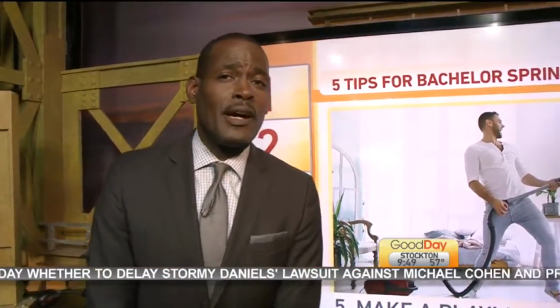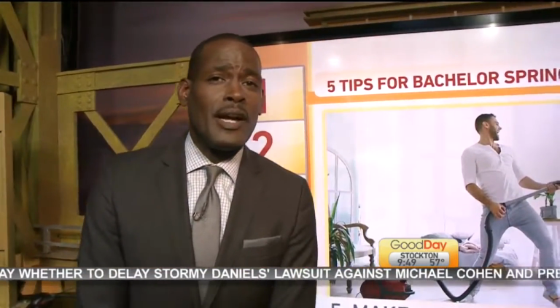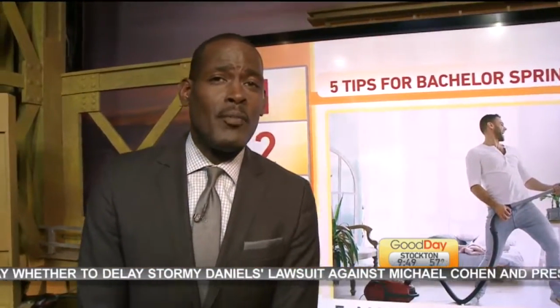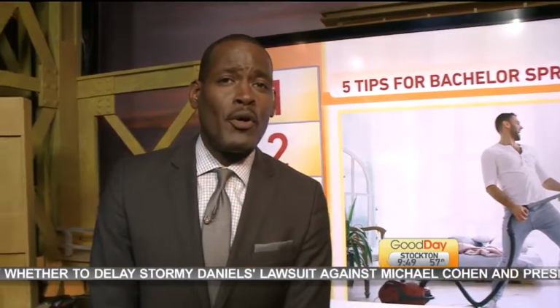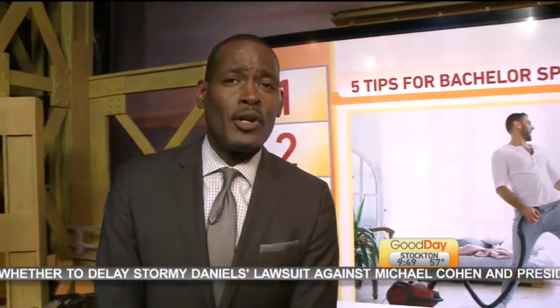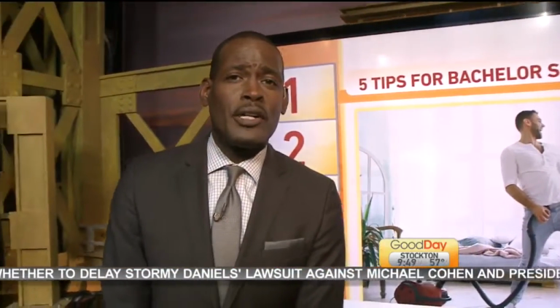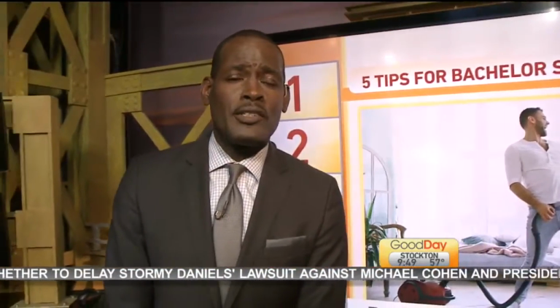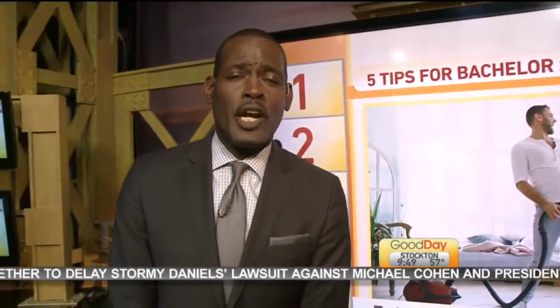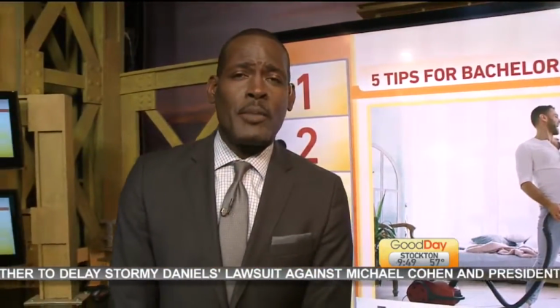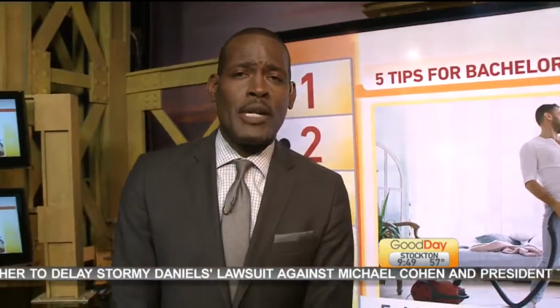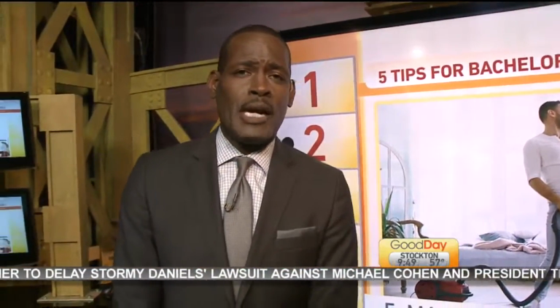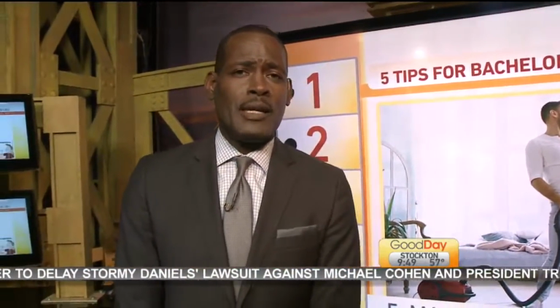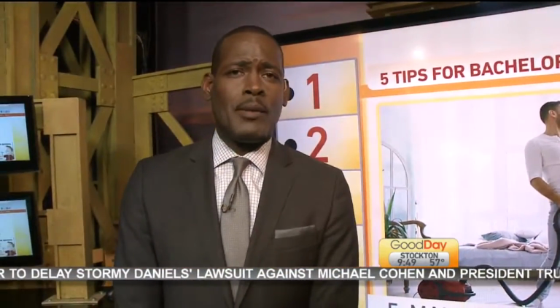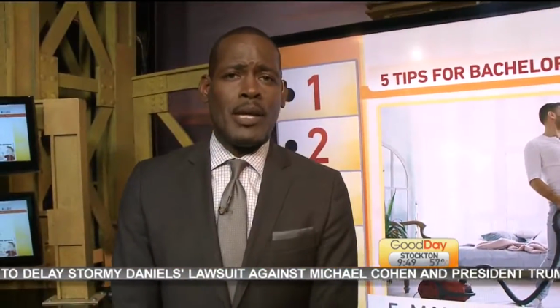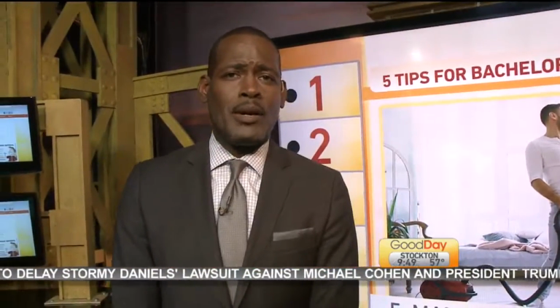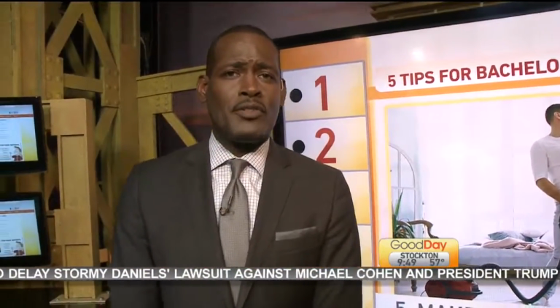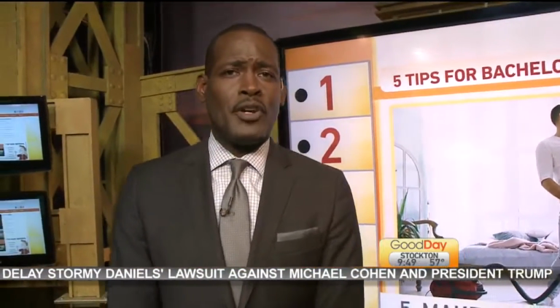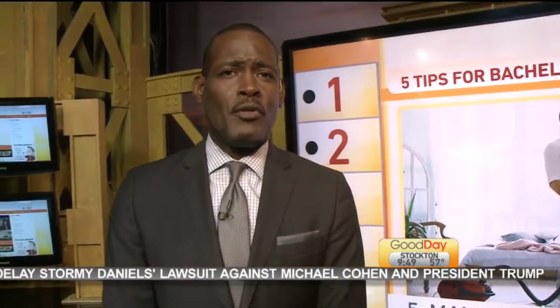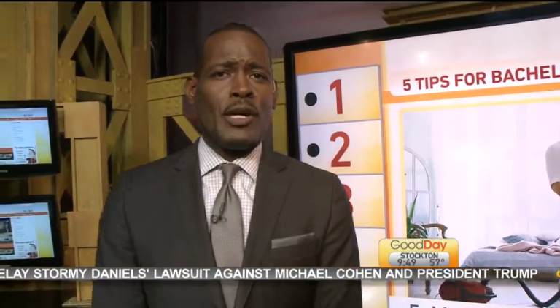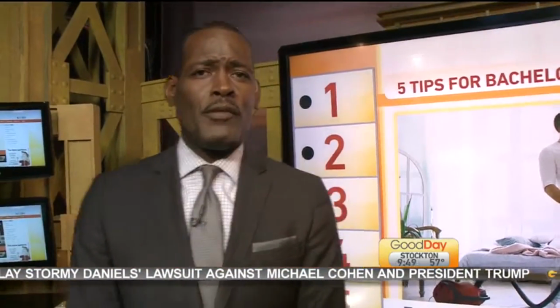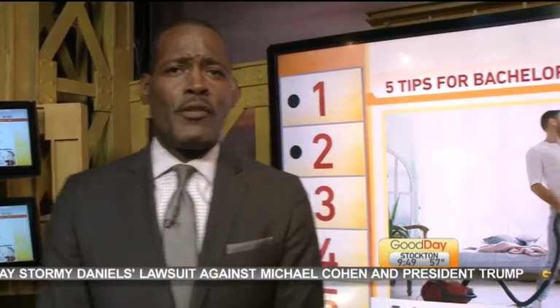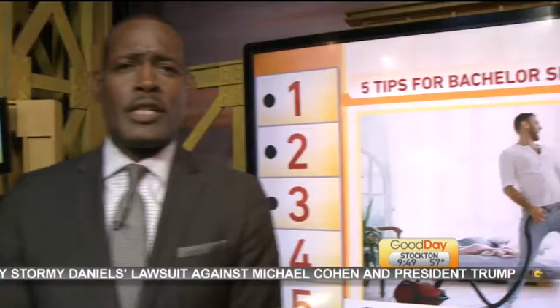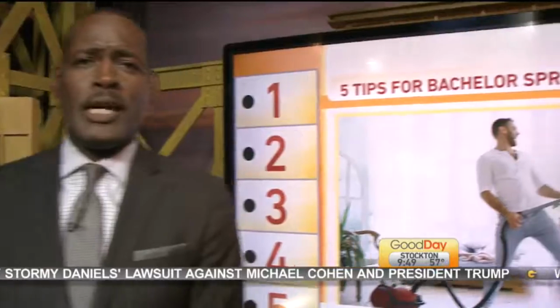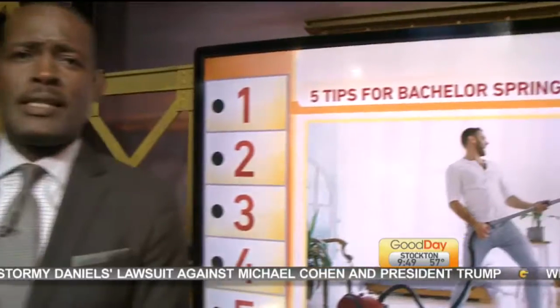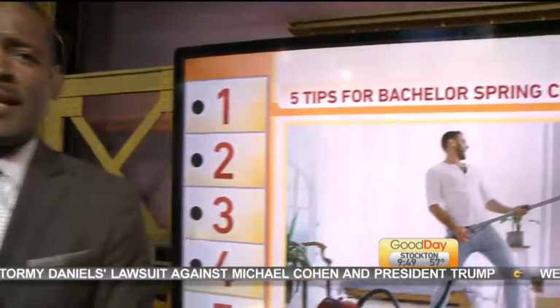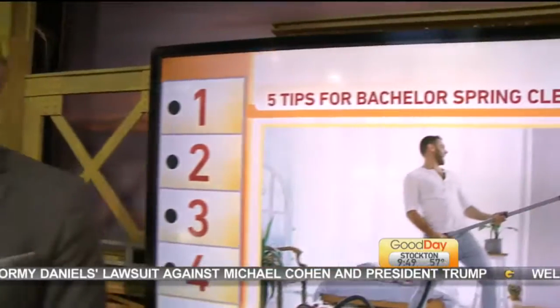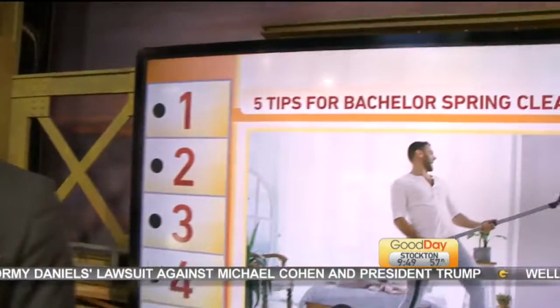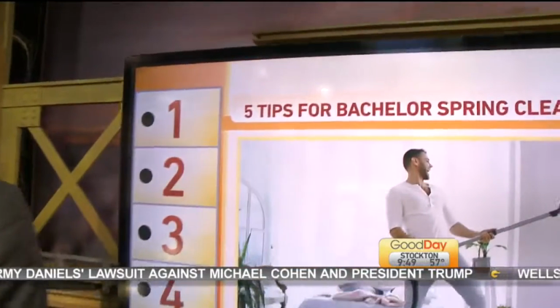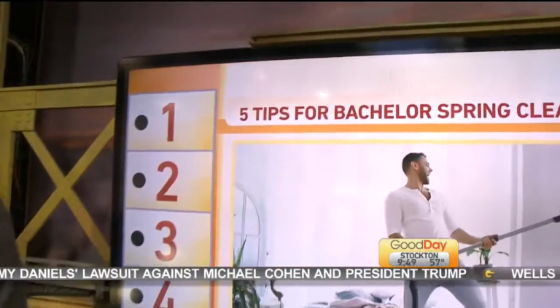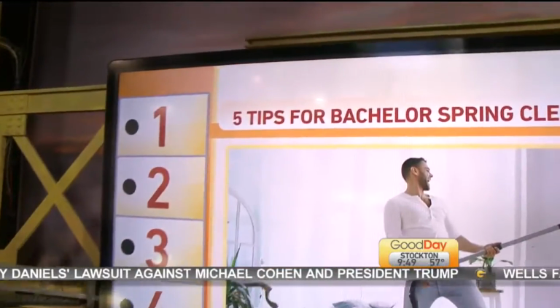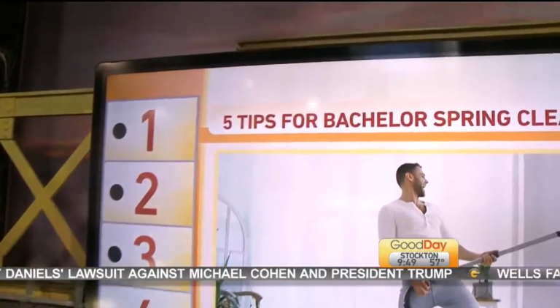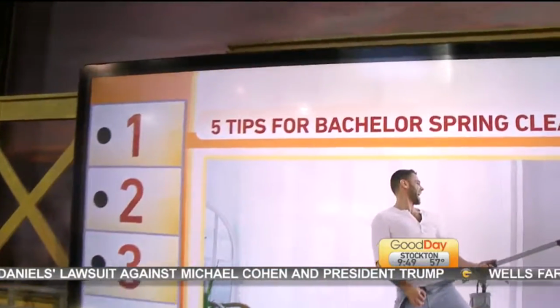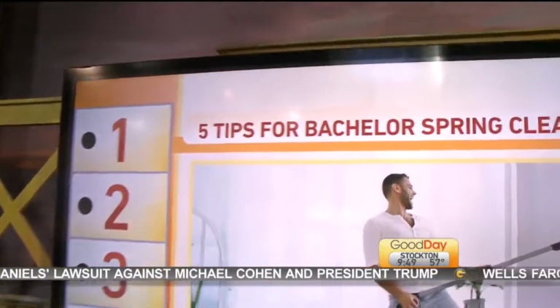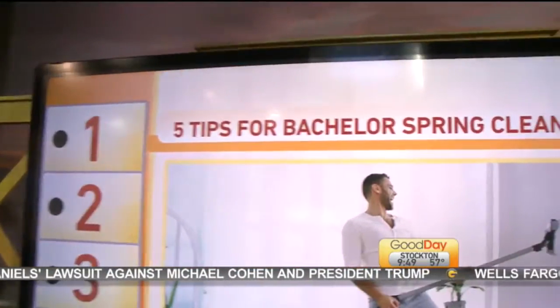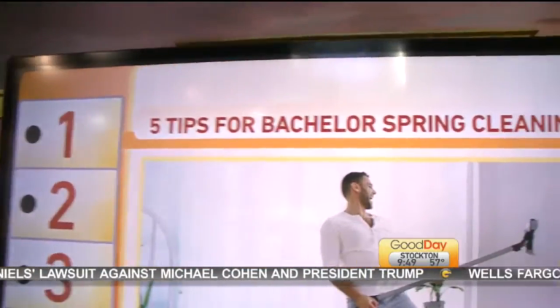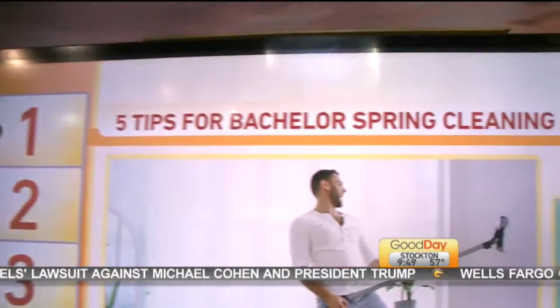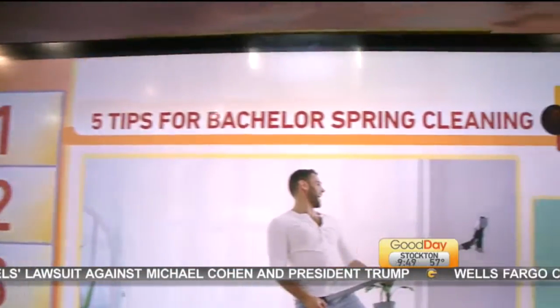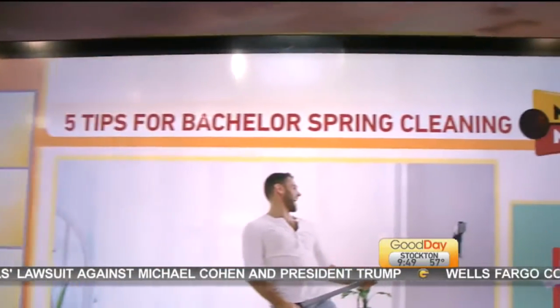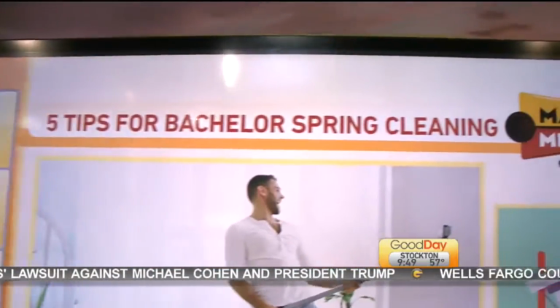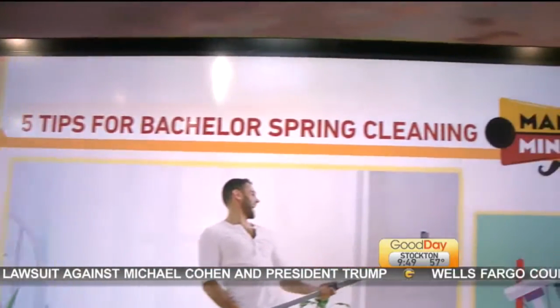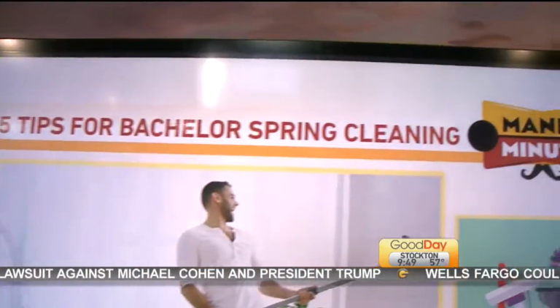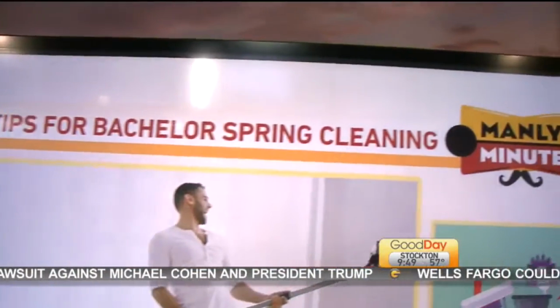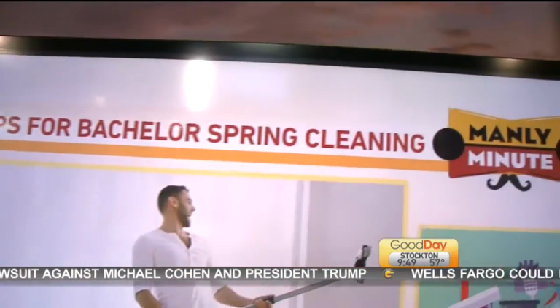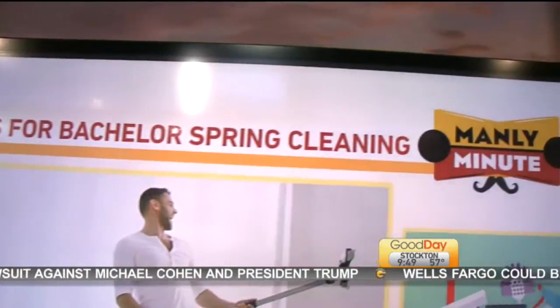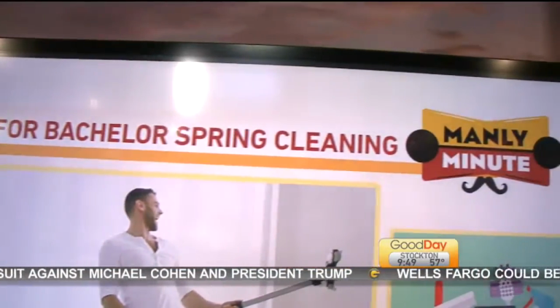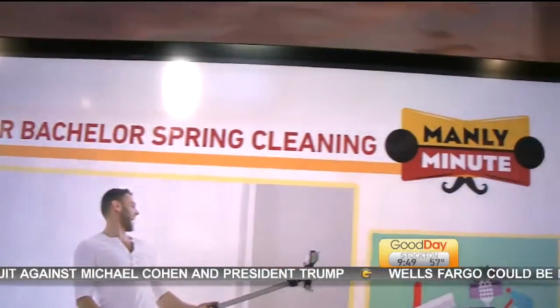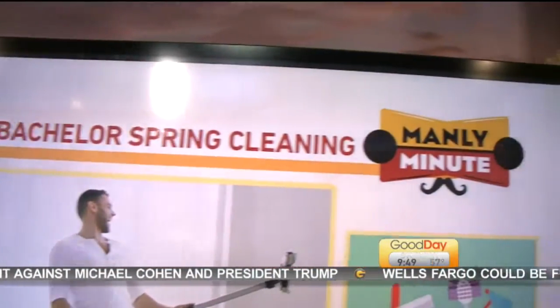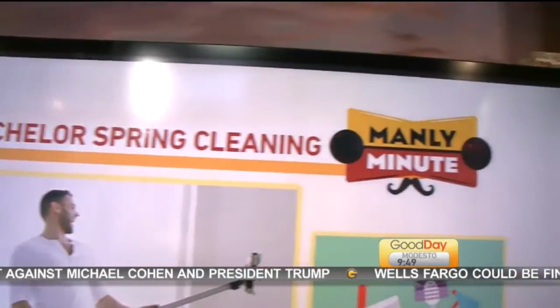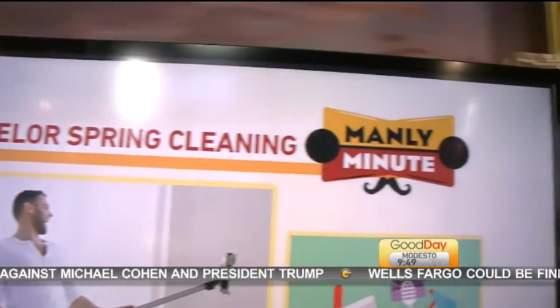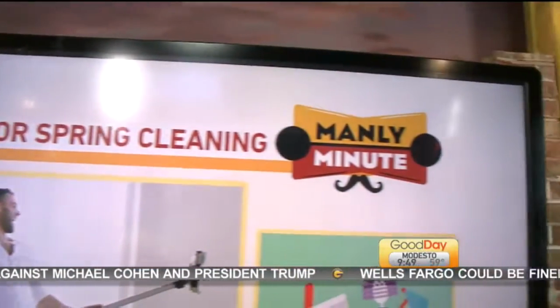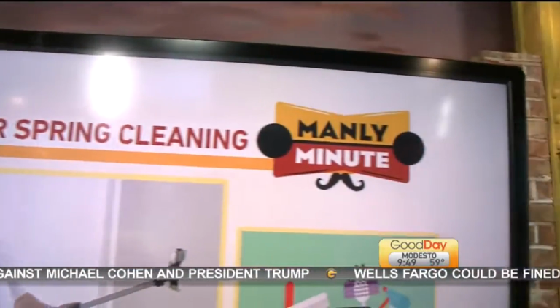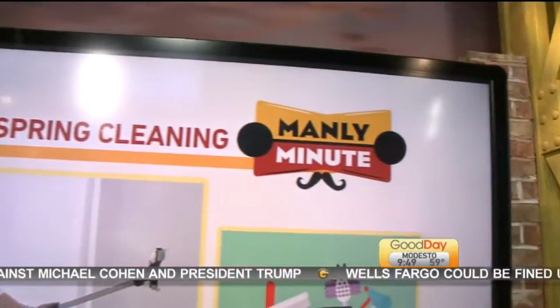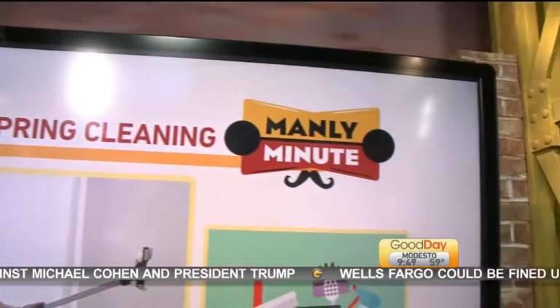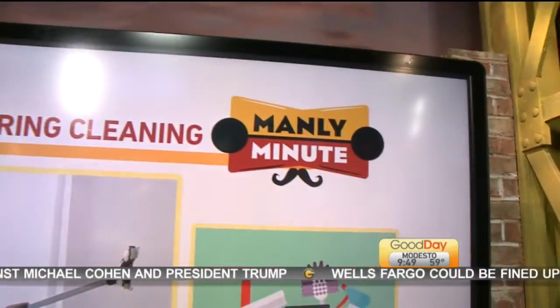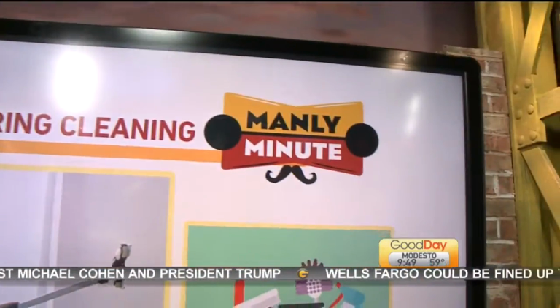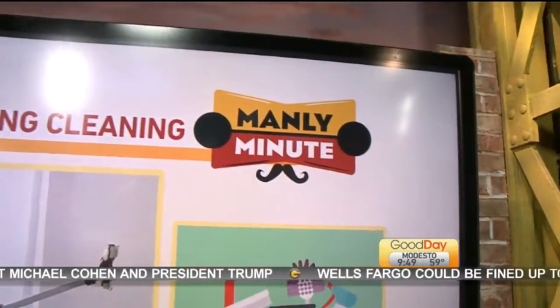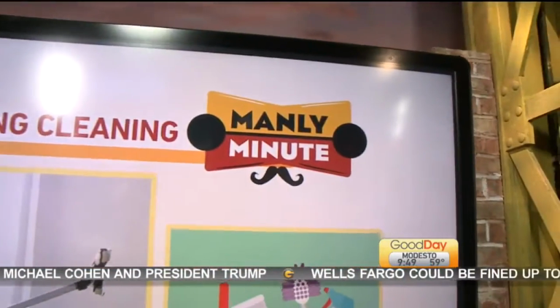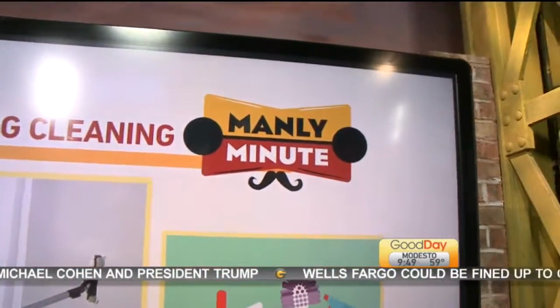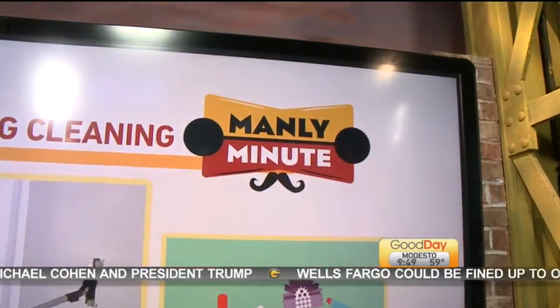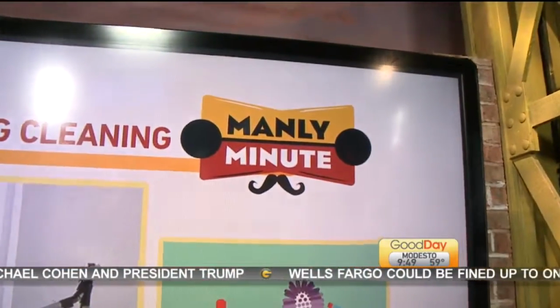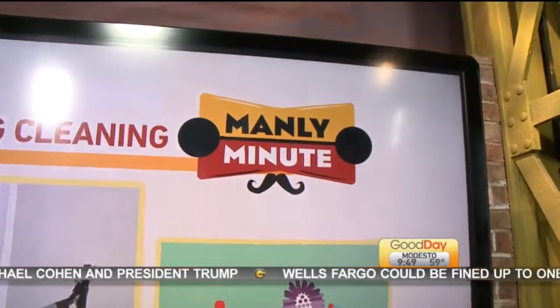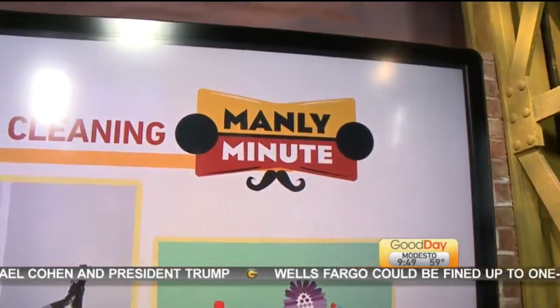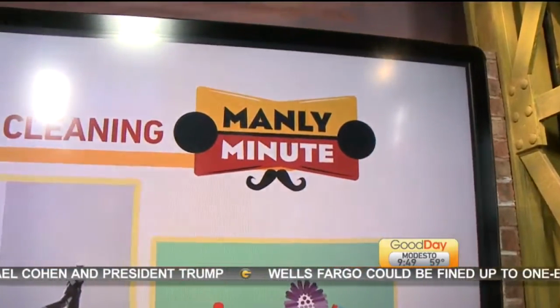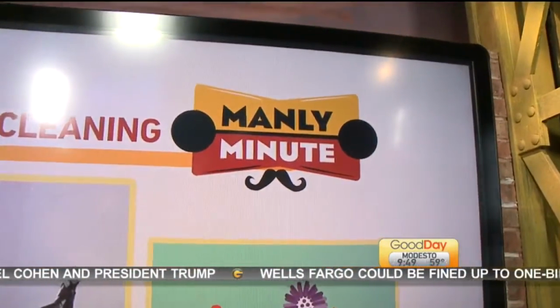To find out more, go to GoodDaySacramento.com and click on show information for today's date. Man up for getting it all done in two days and feeling good about yourself.